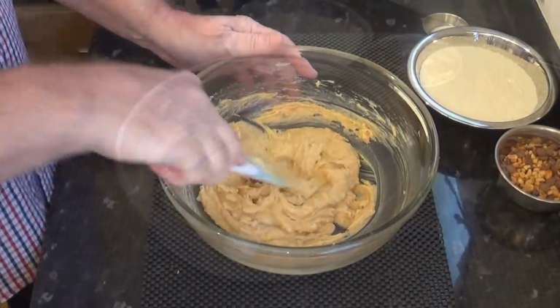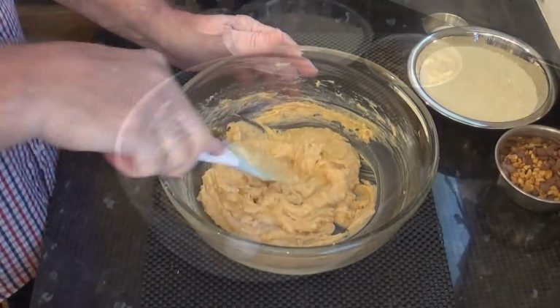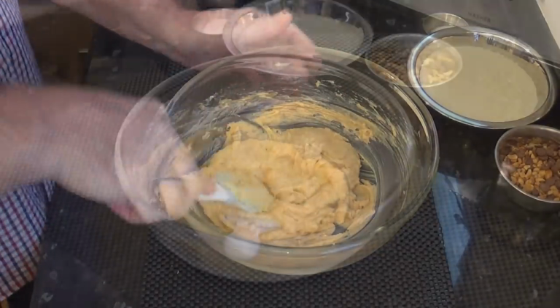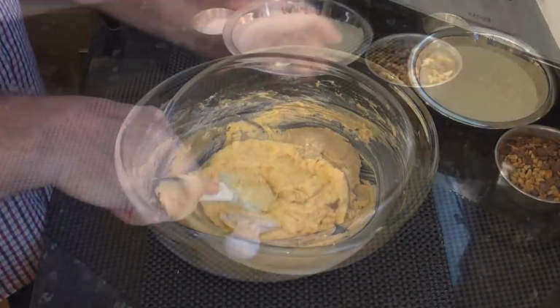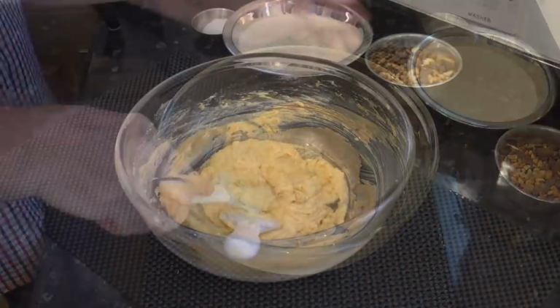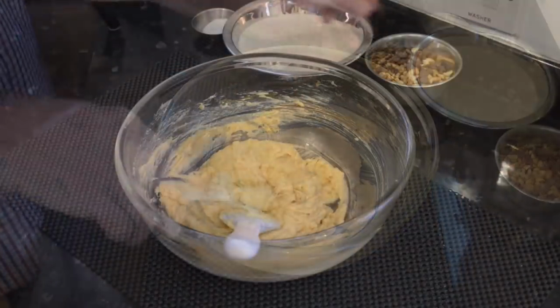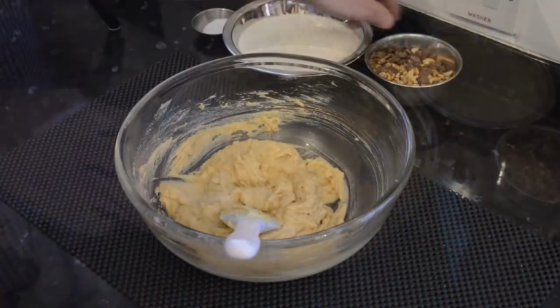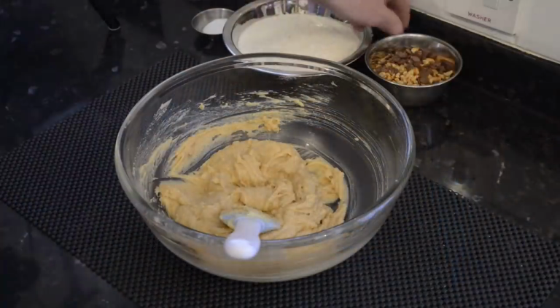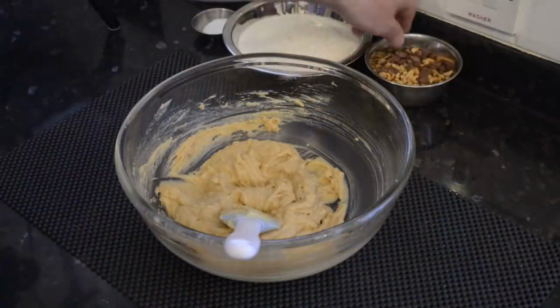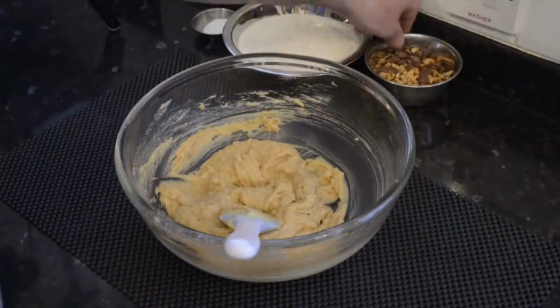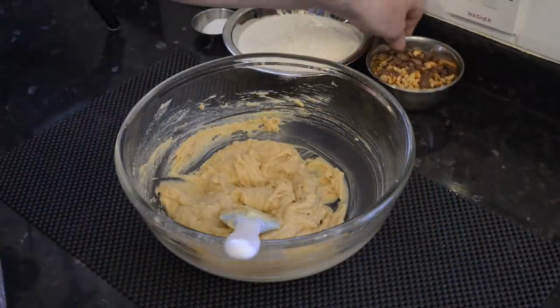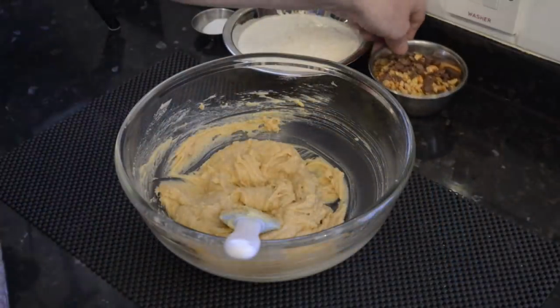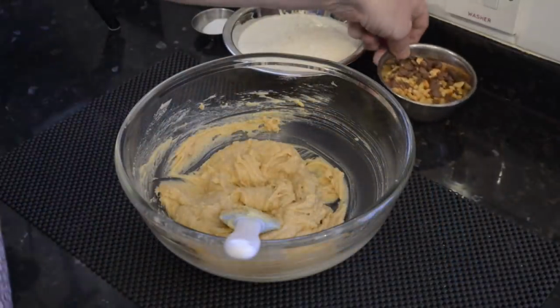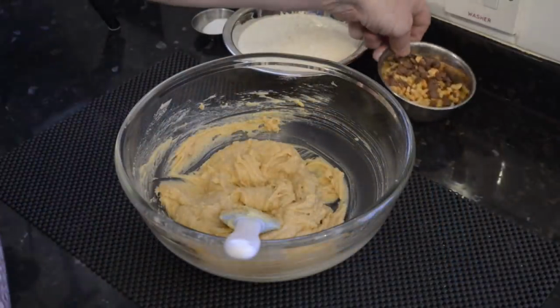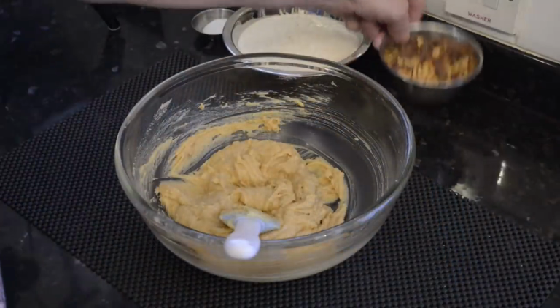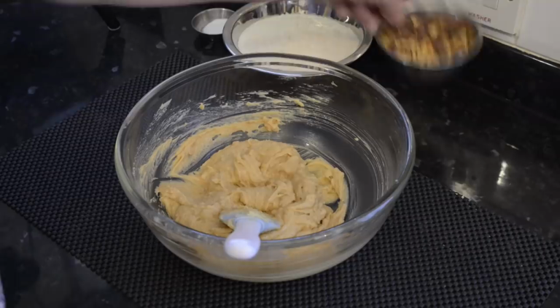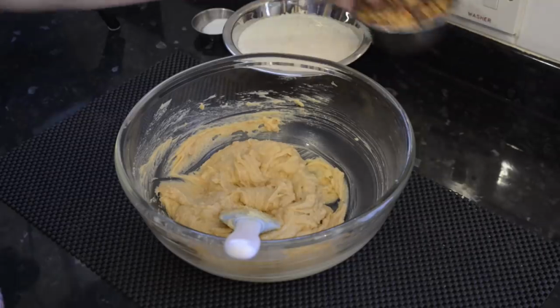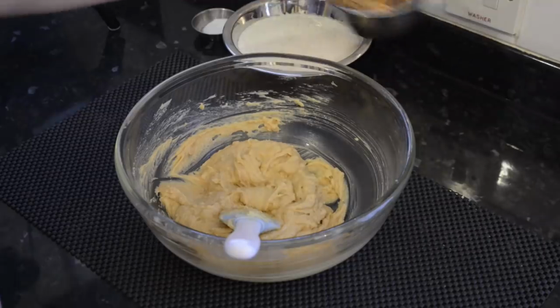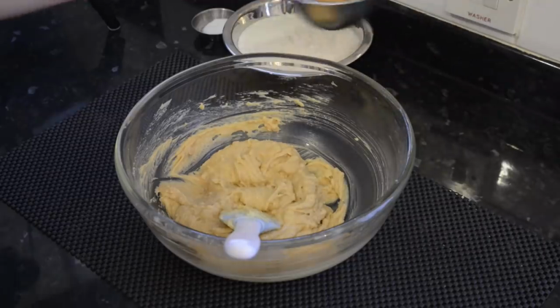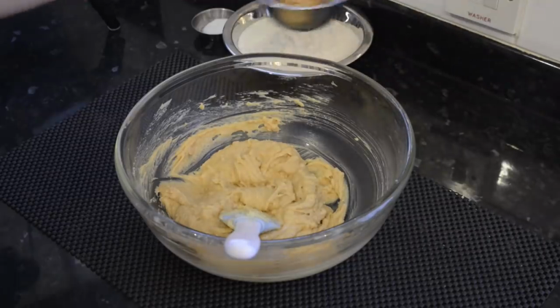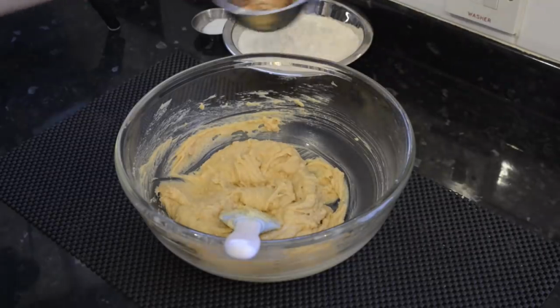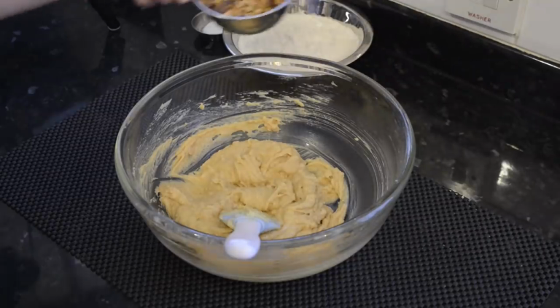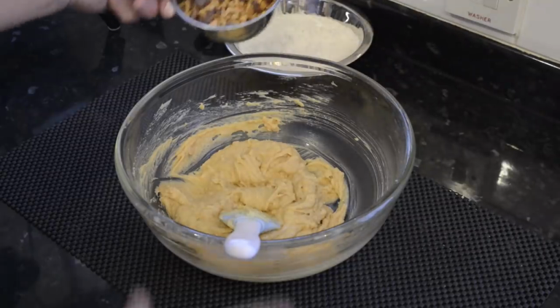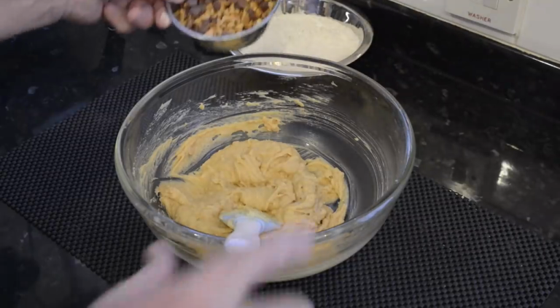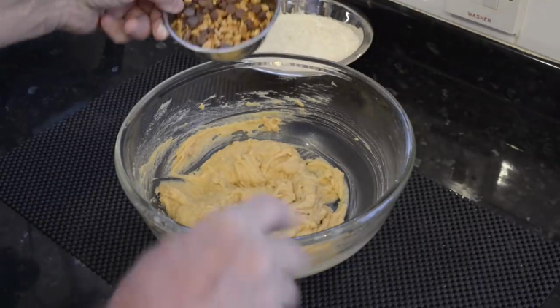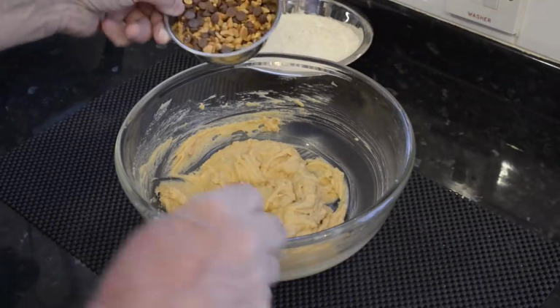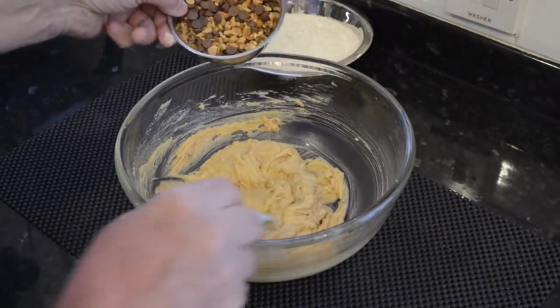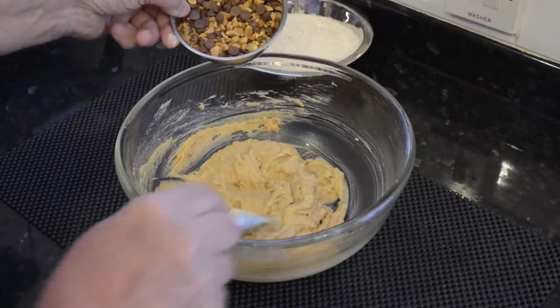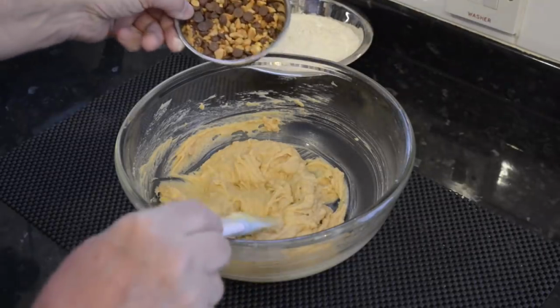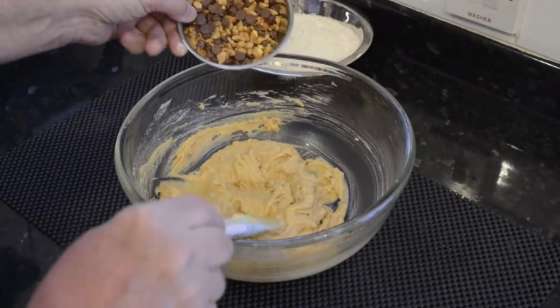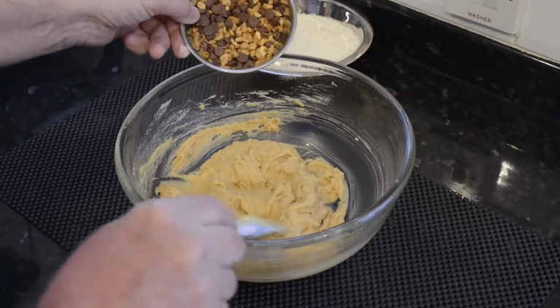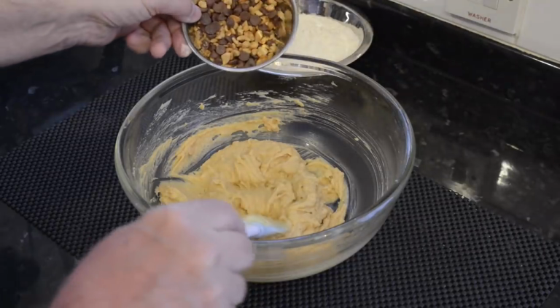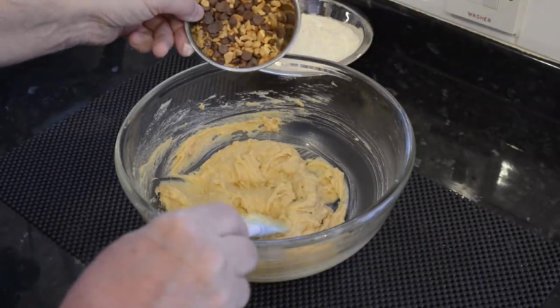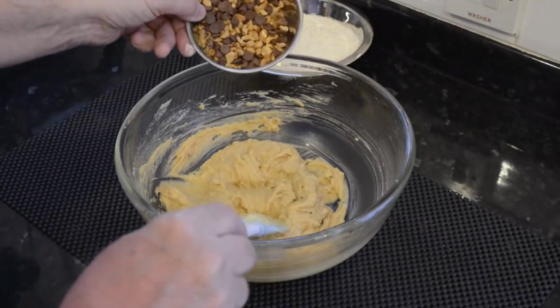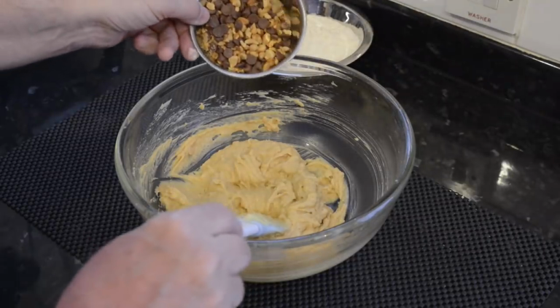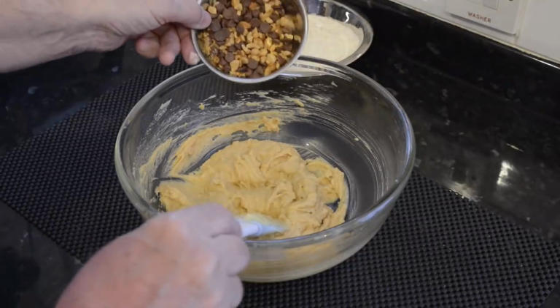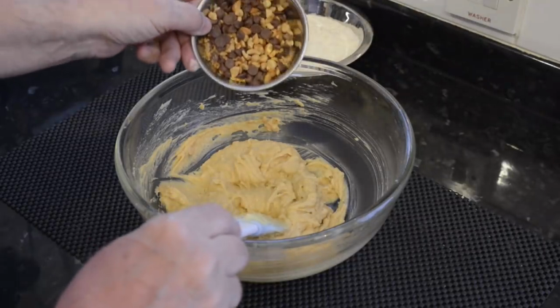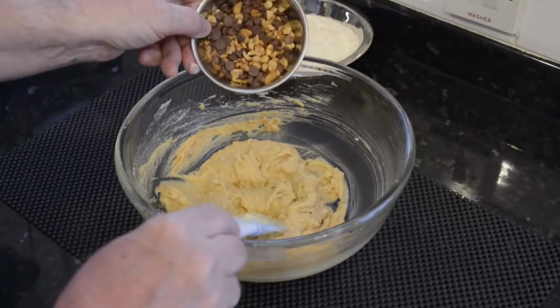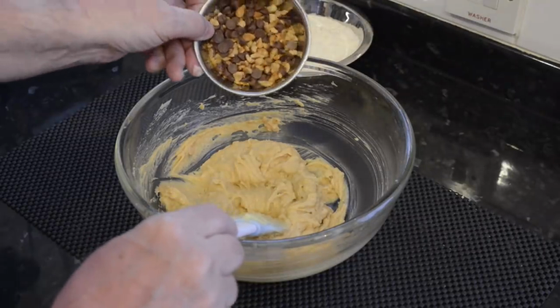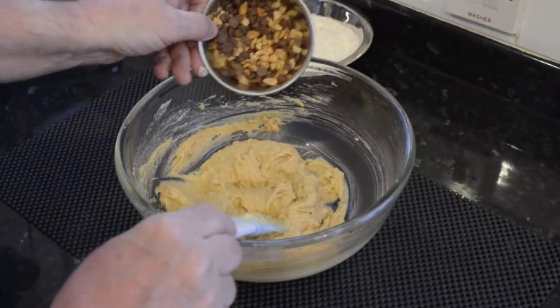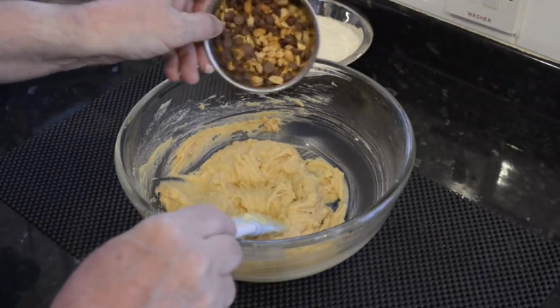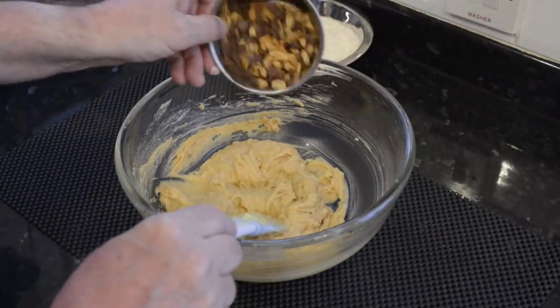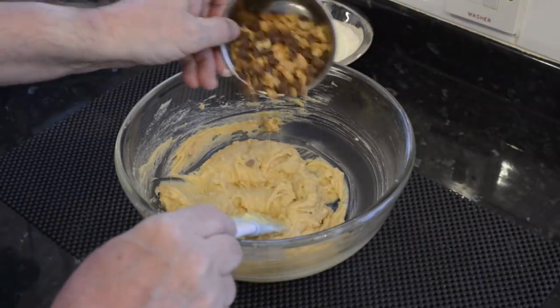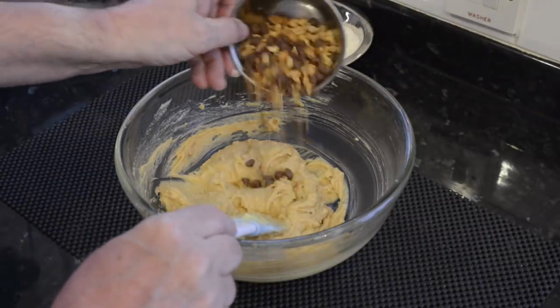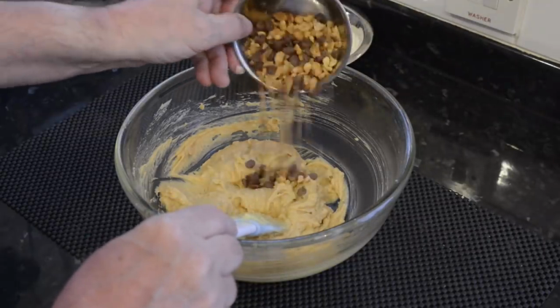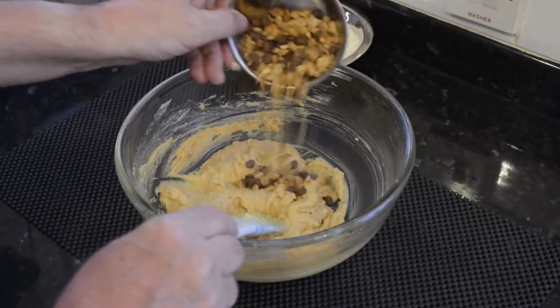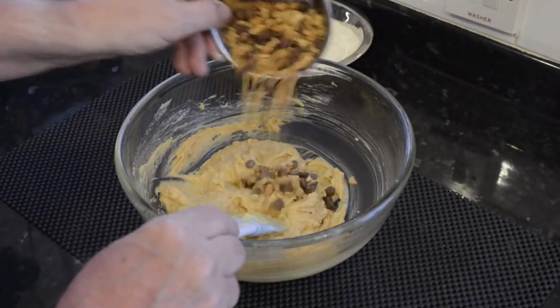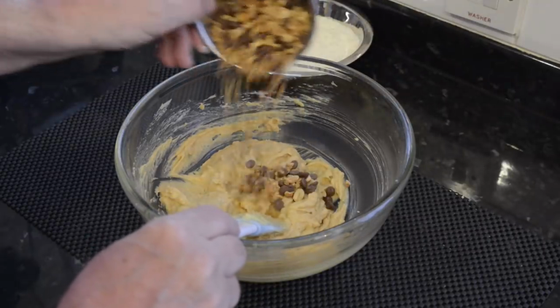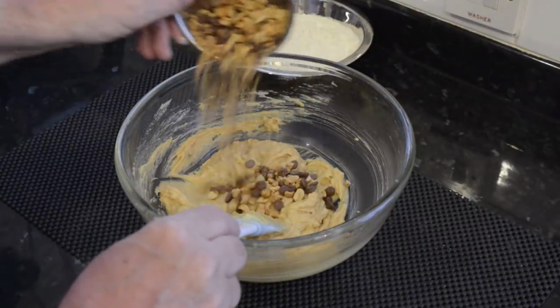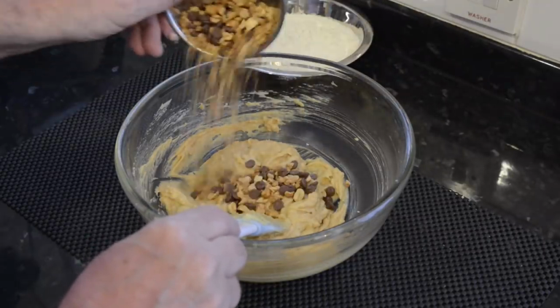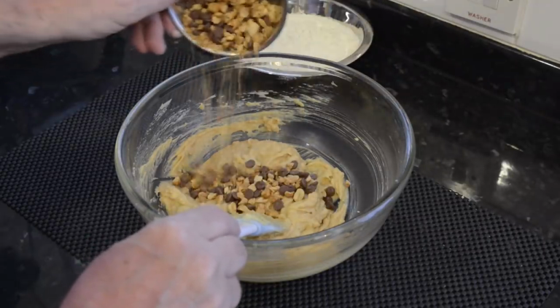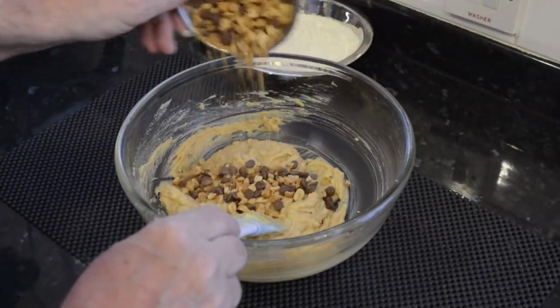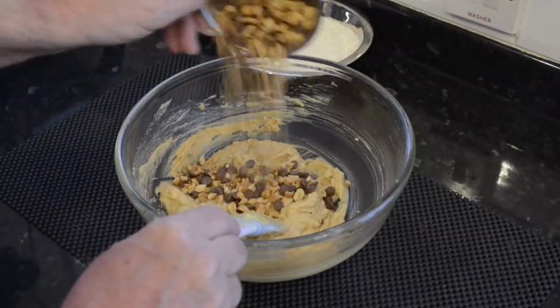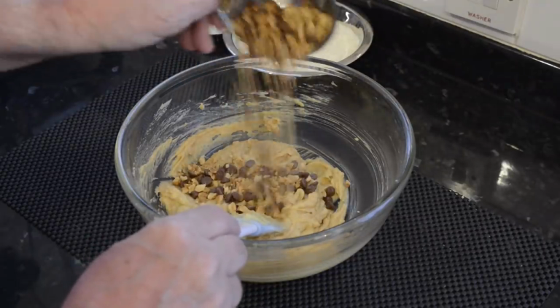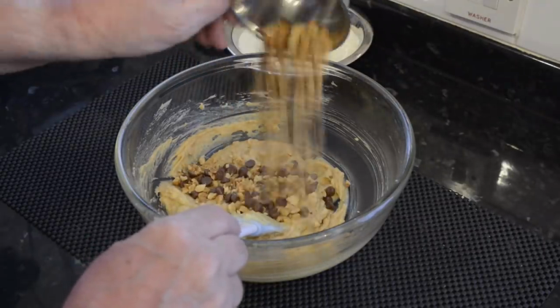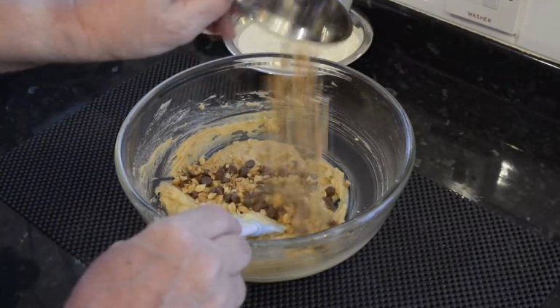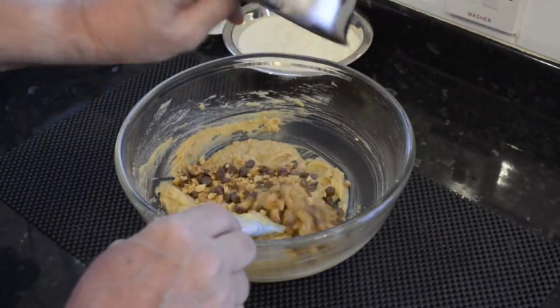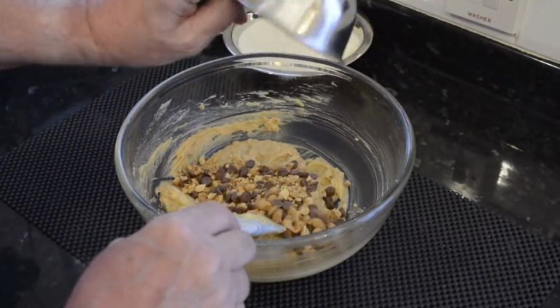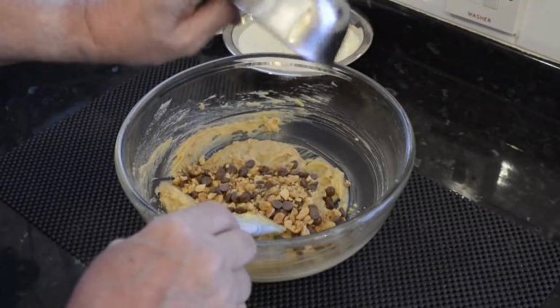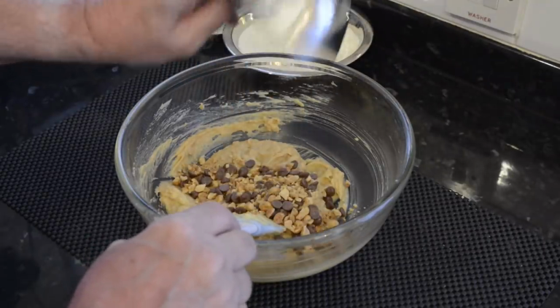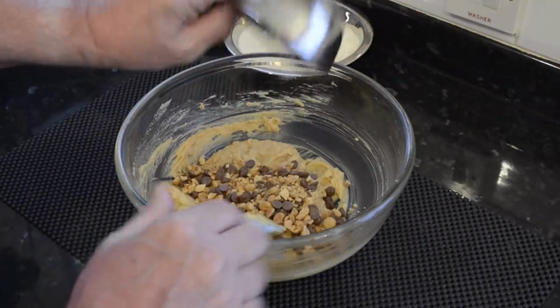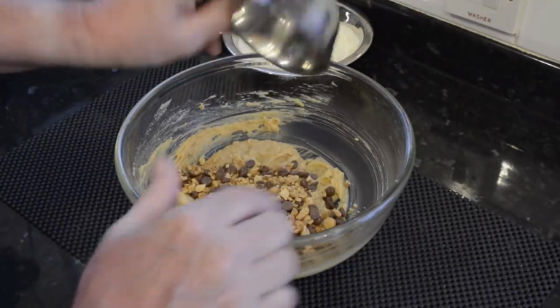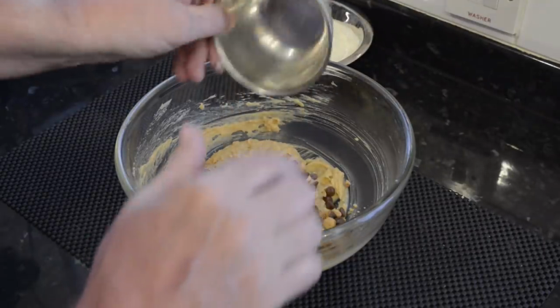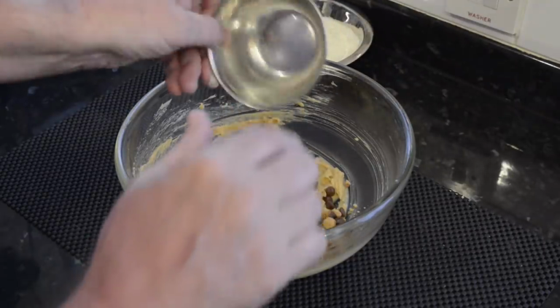Now add the chopped dry roasted peanuts and the chocolate chips, and gently fold those into the mix.